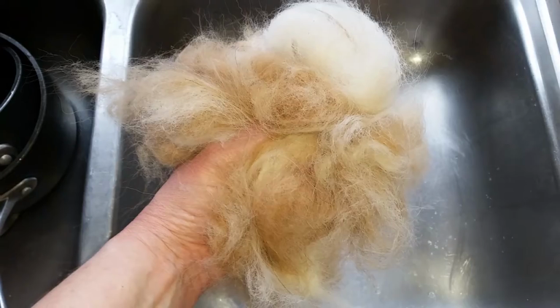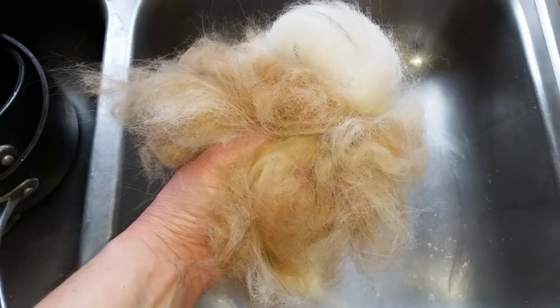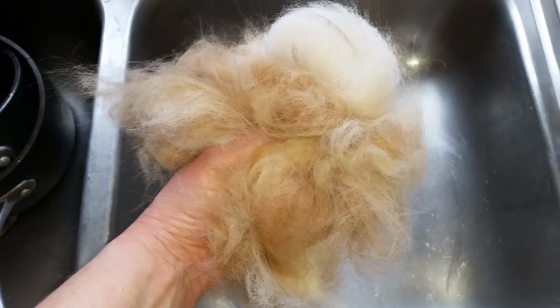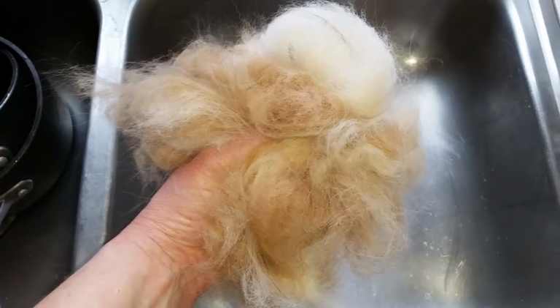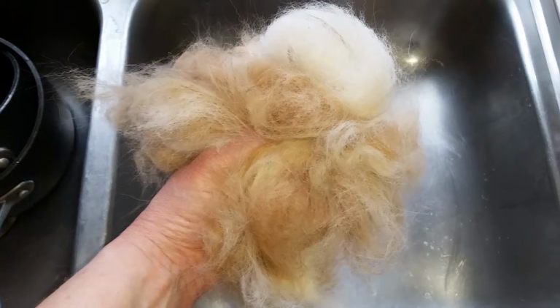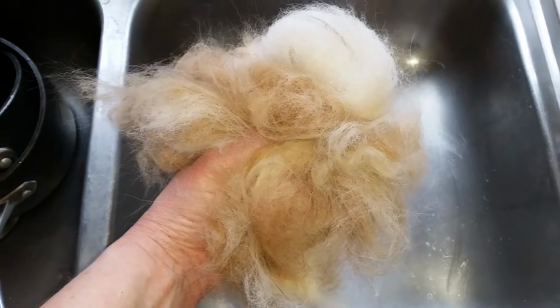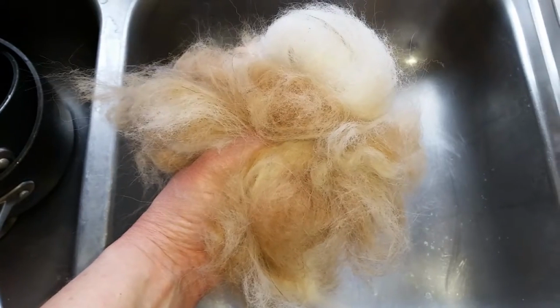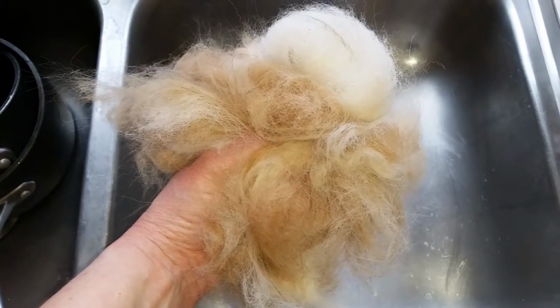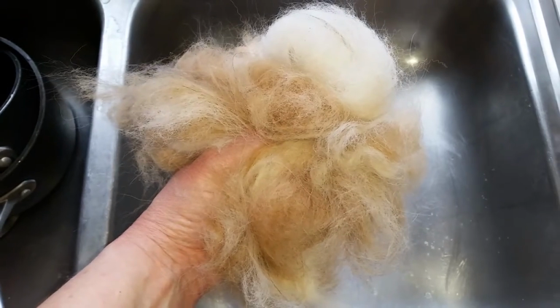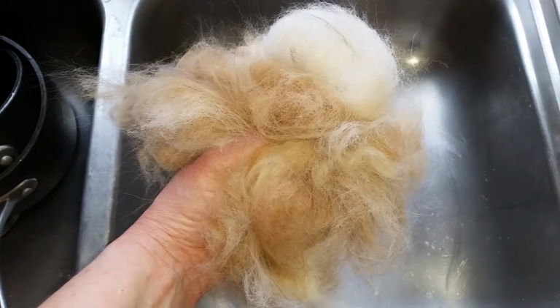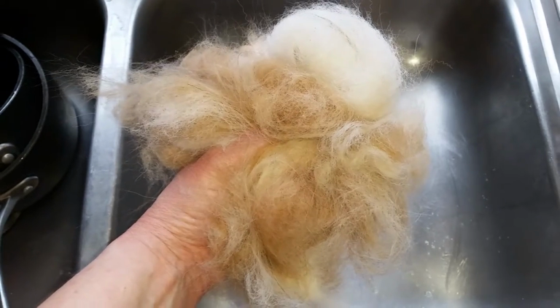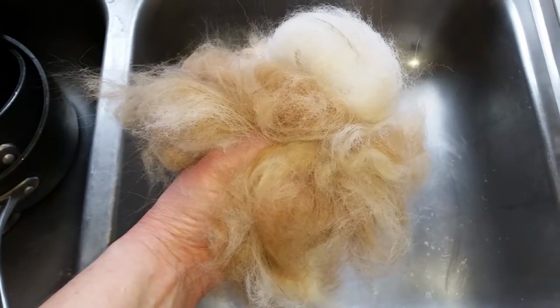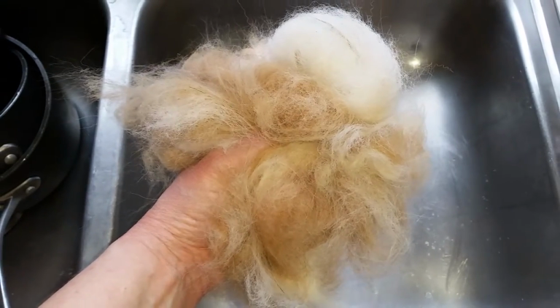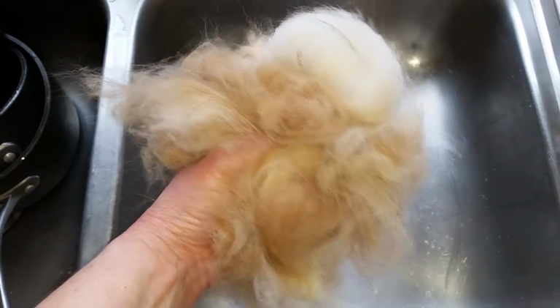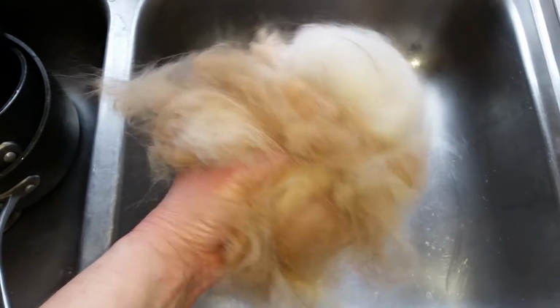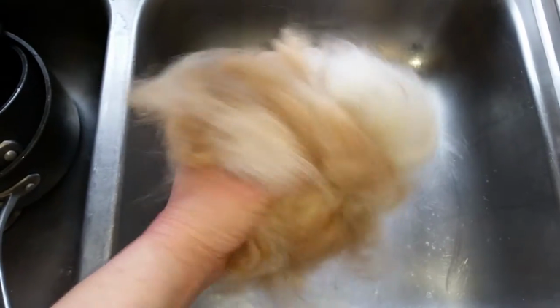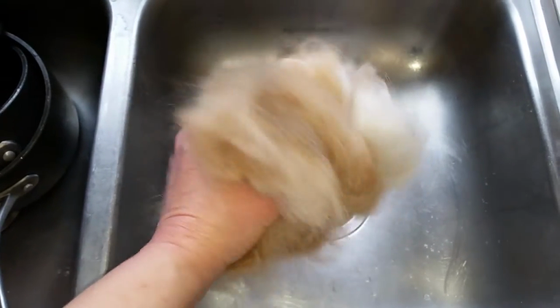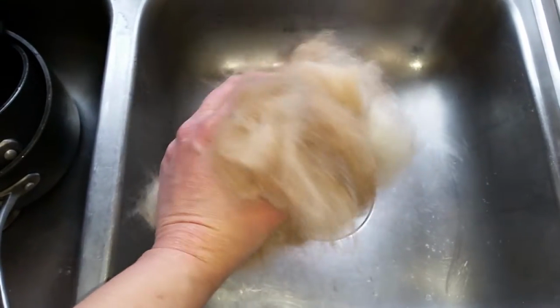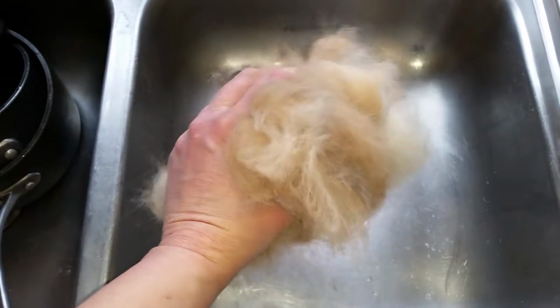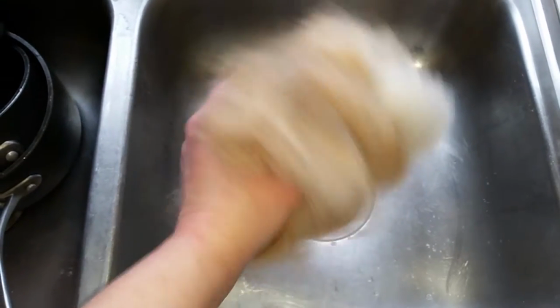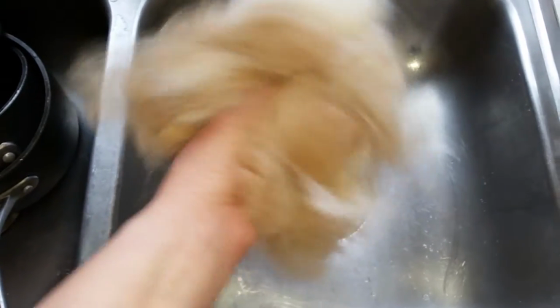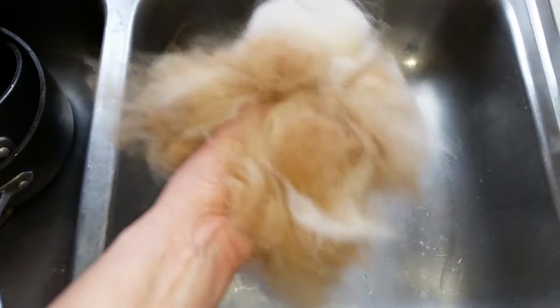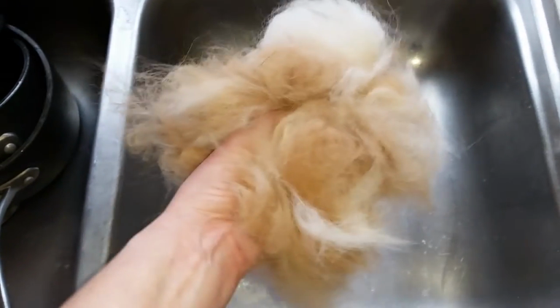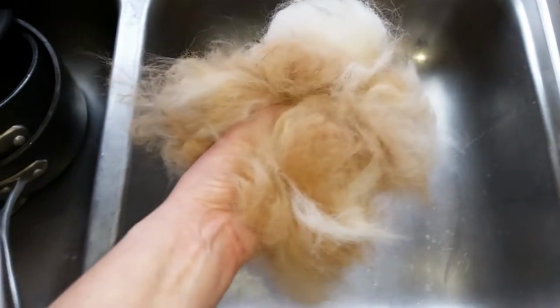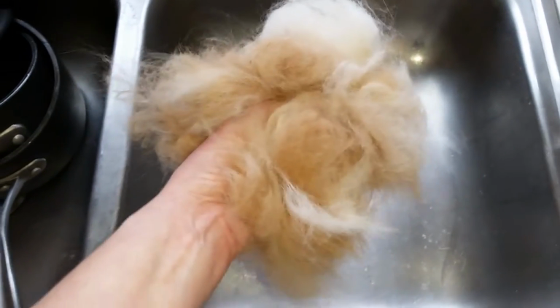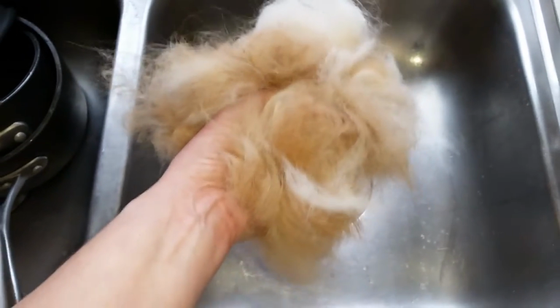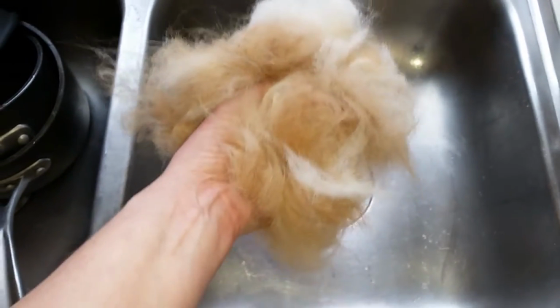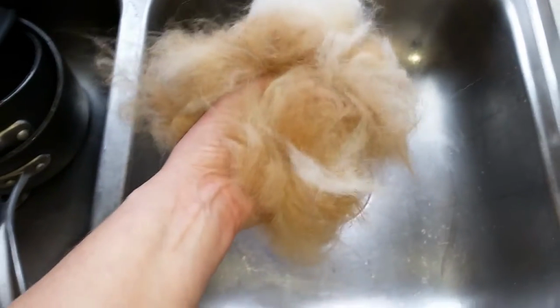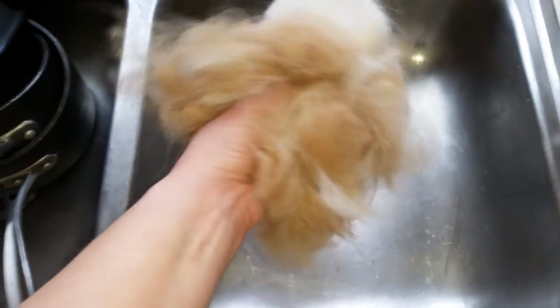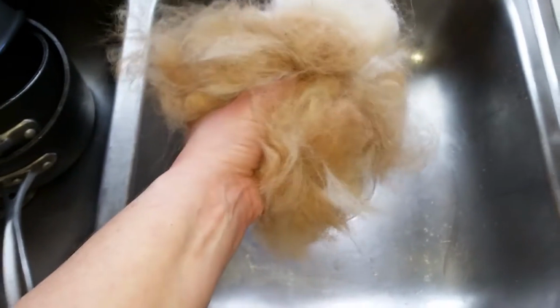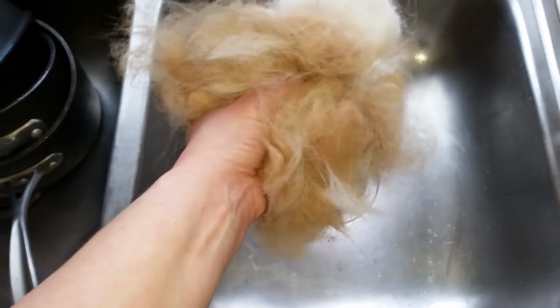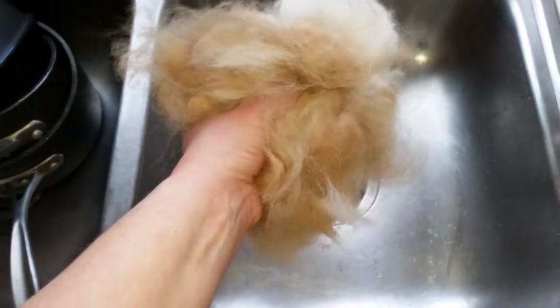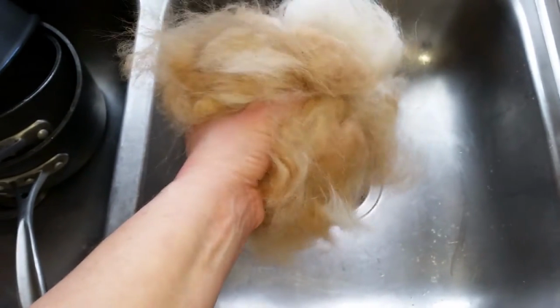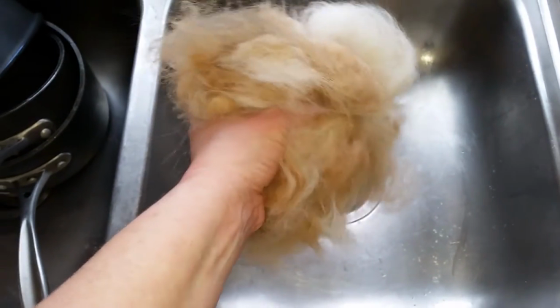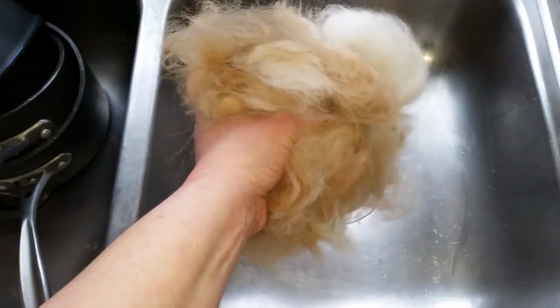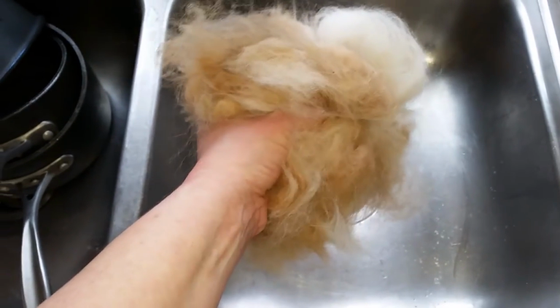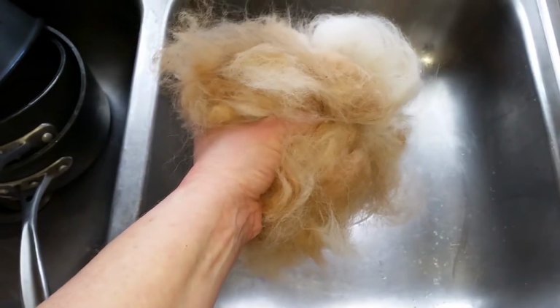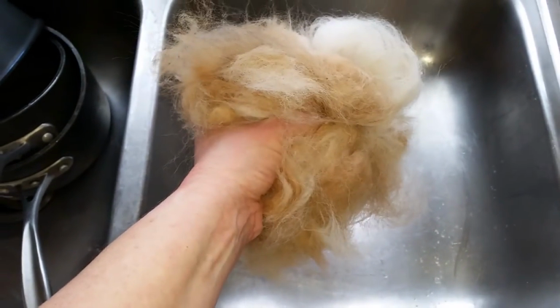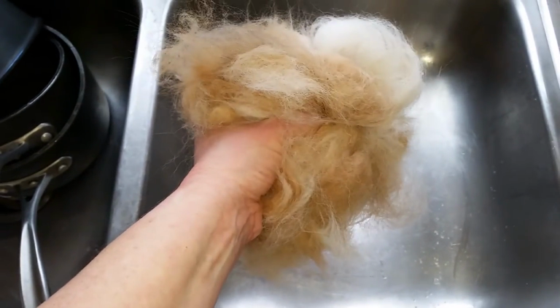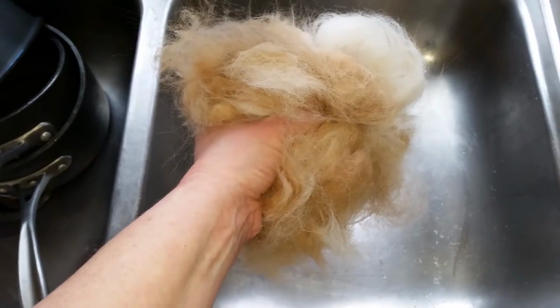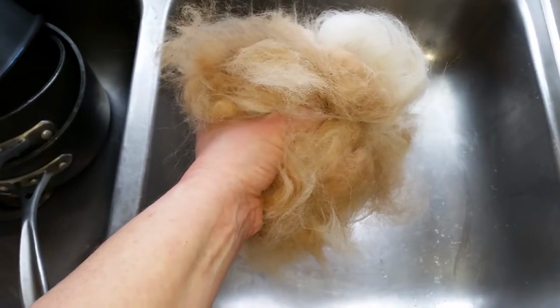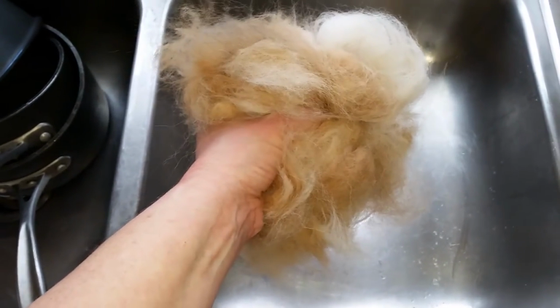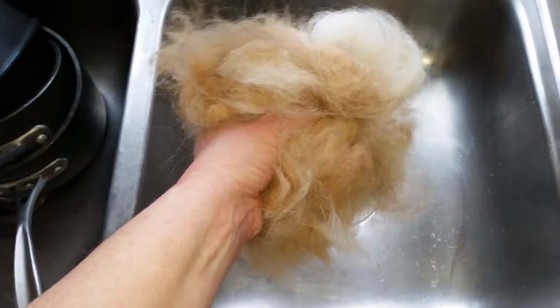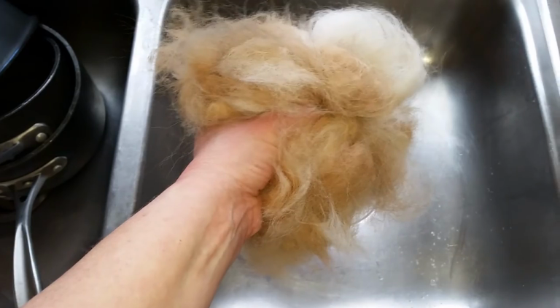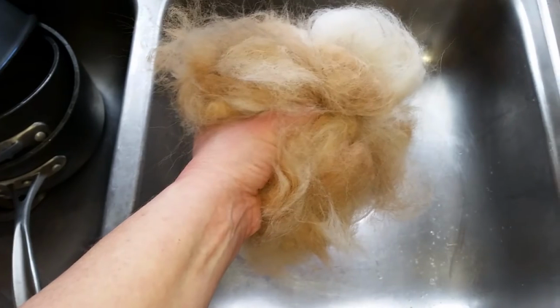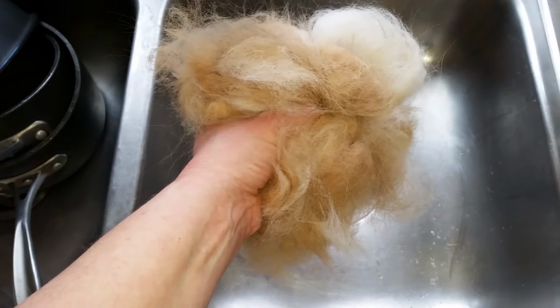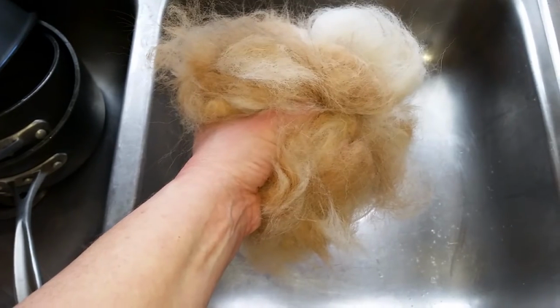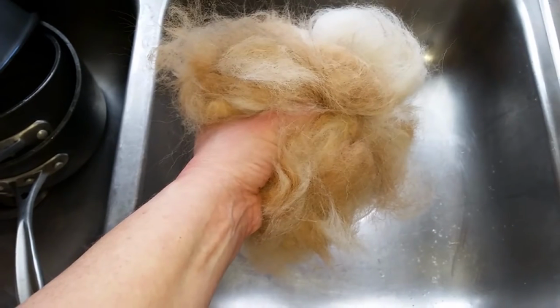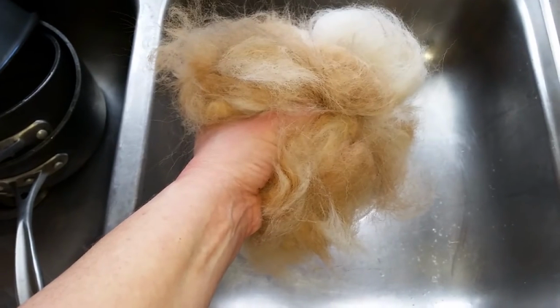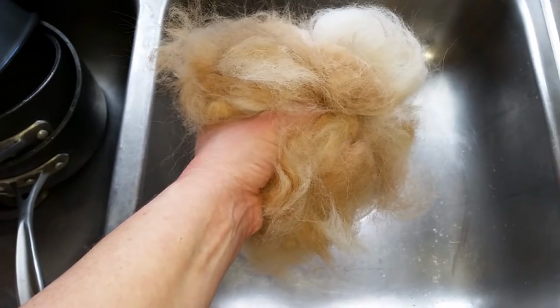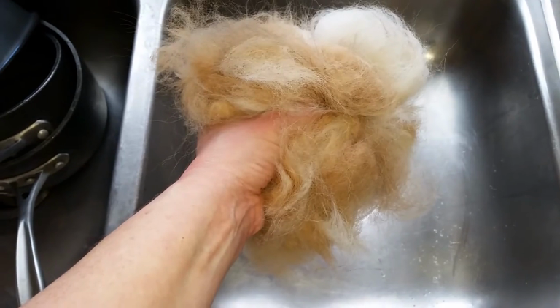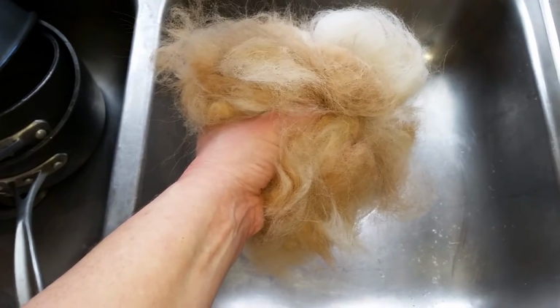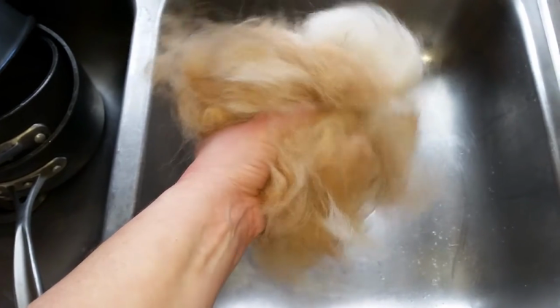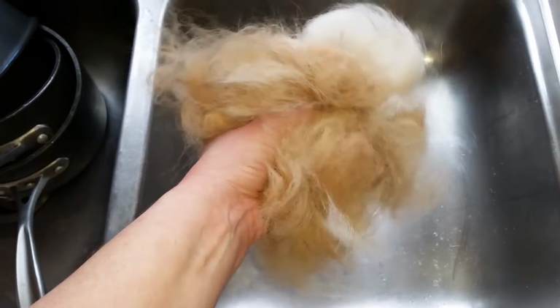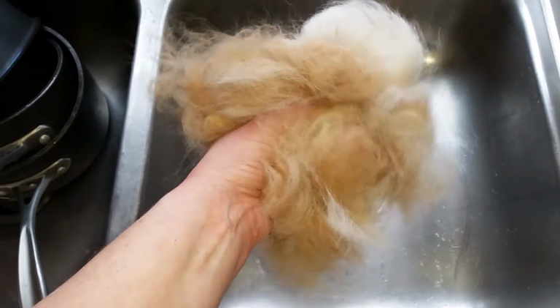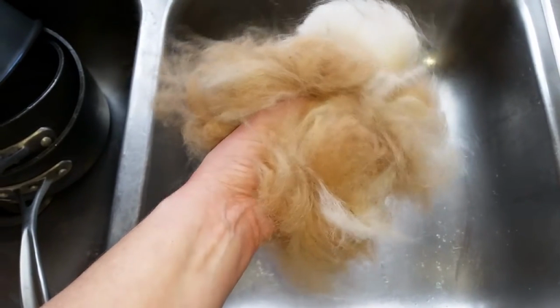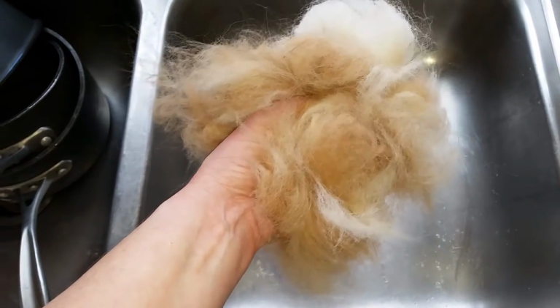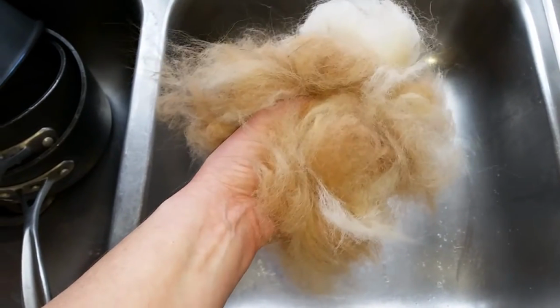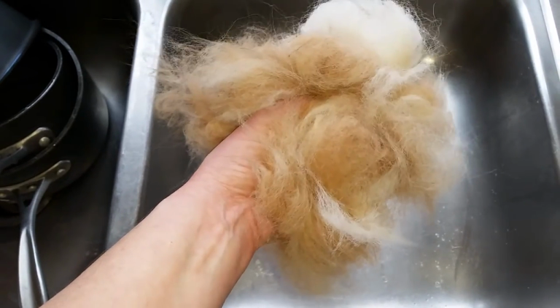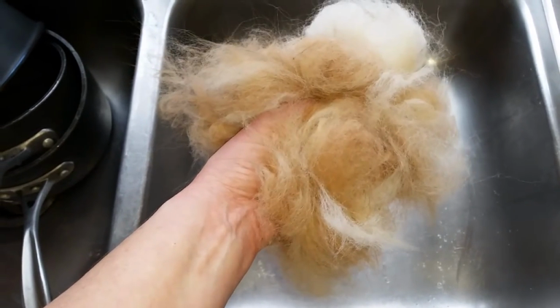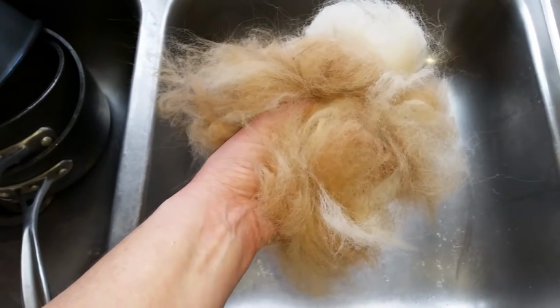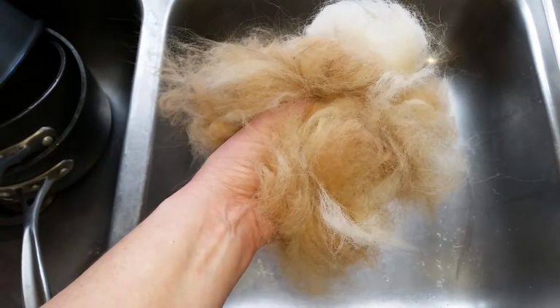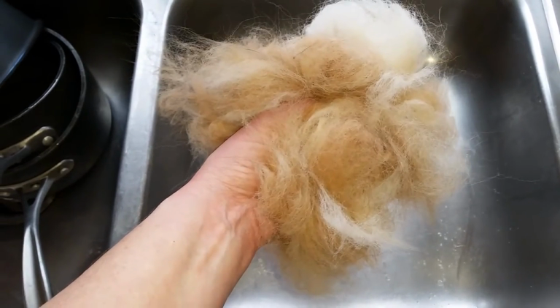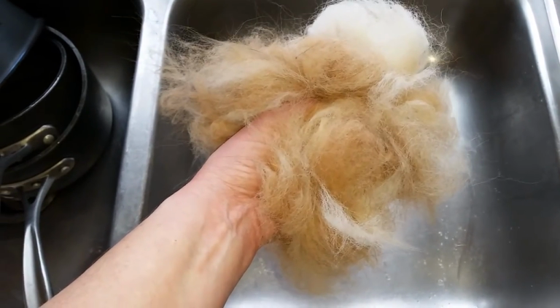I brushed the fur out of my dog and got this huge handful of fur. Now I'm going to felt it into a ball.